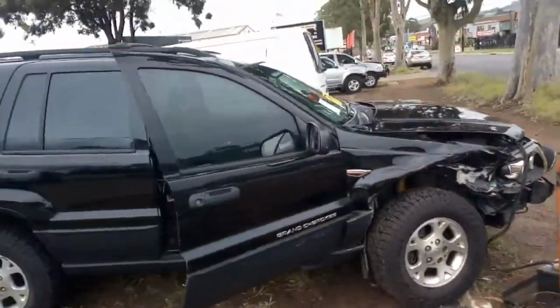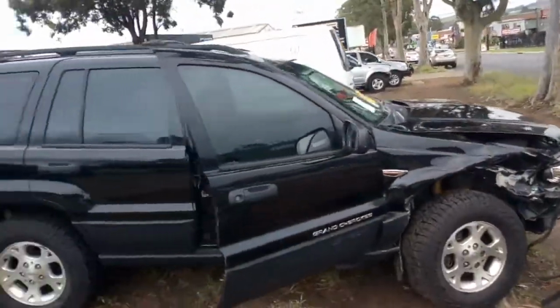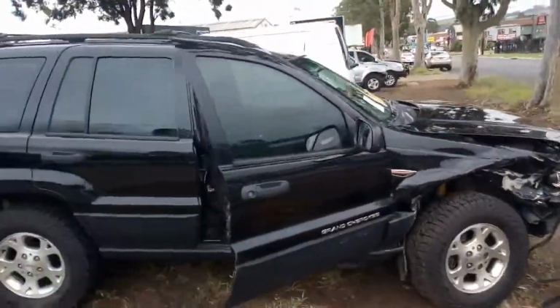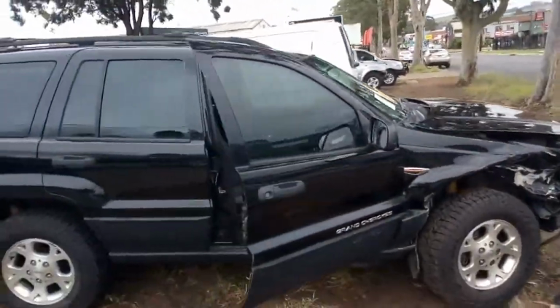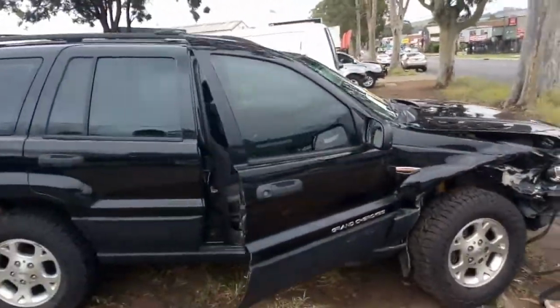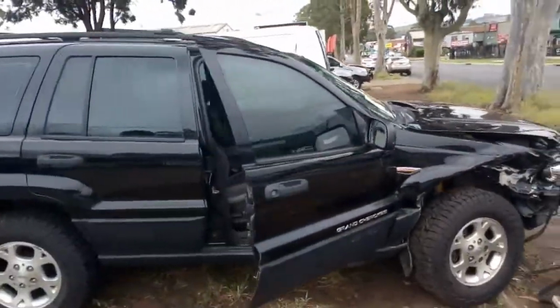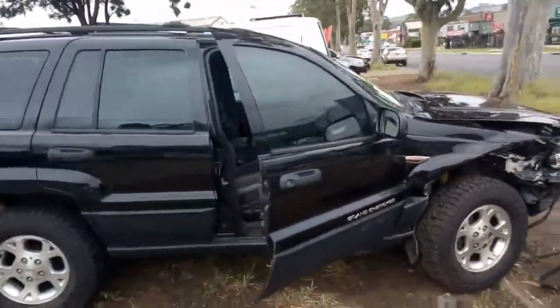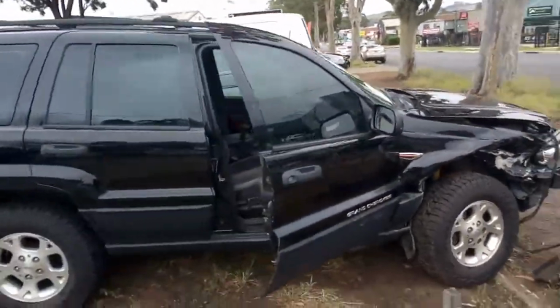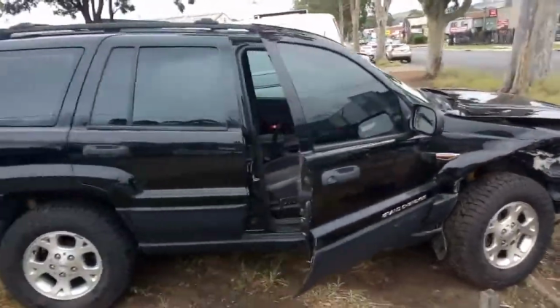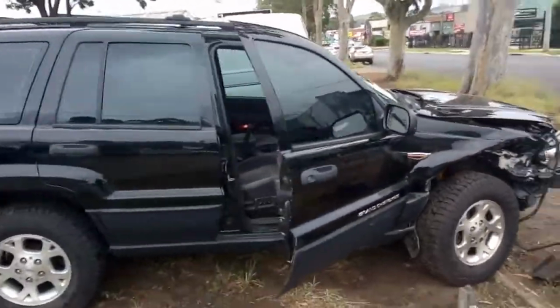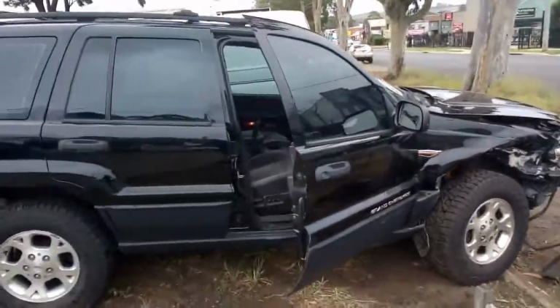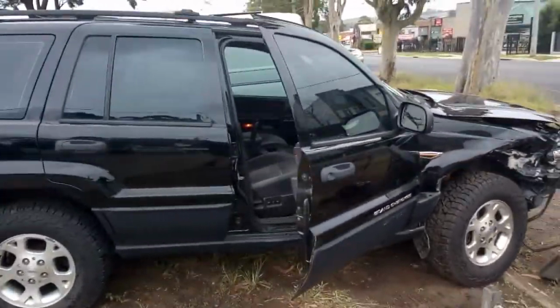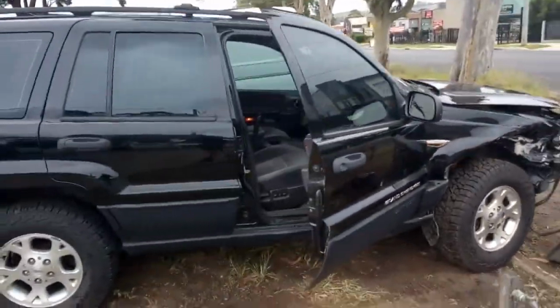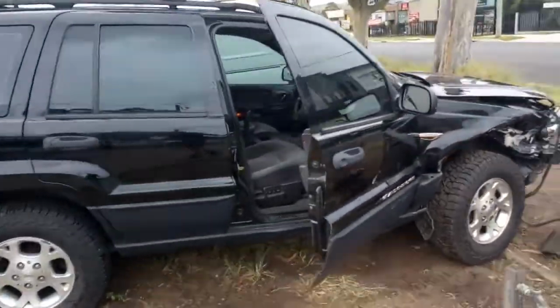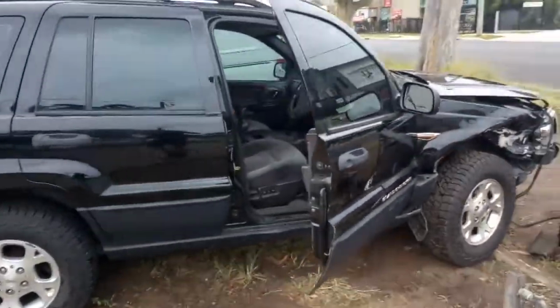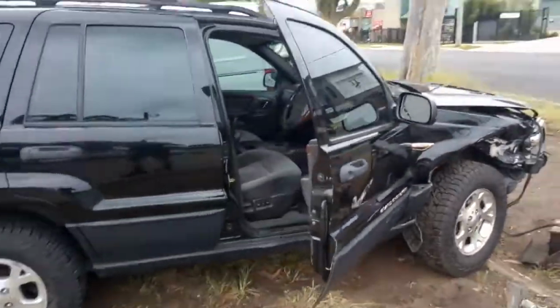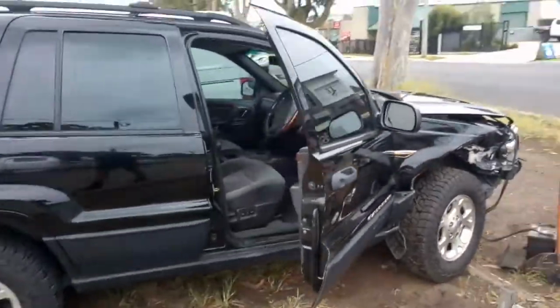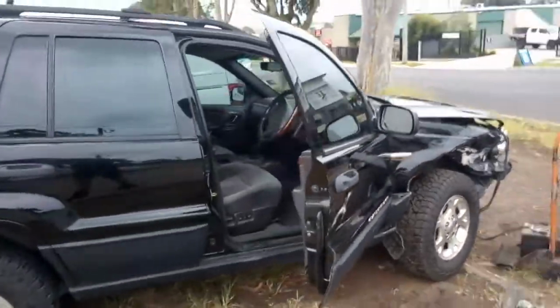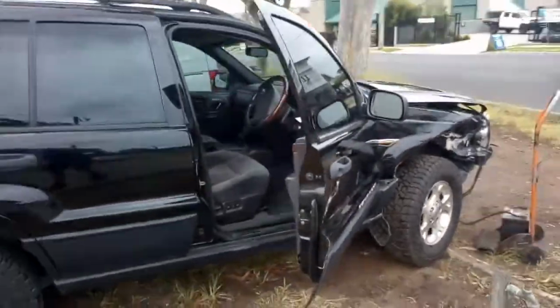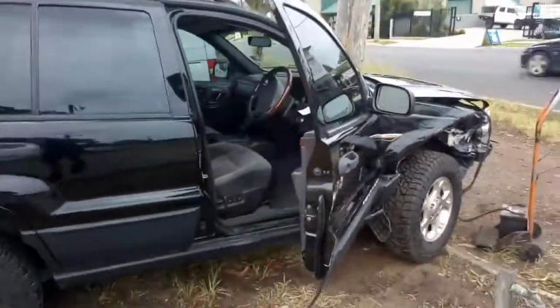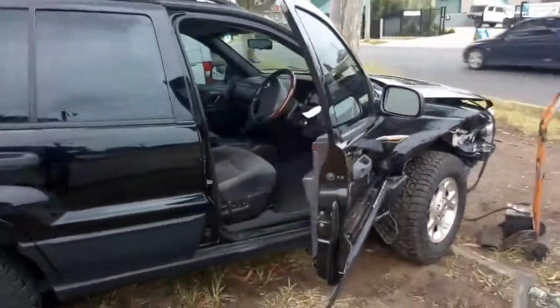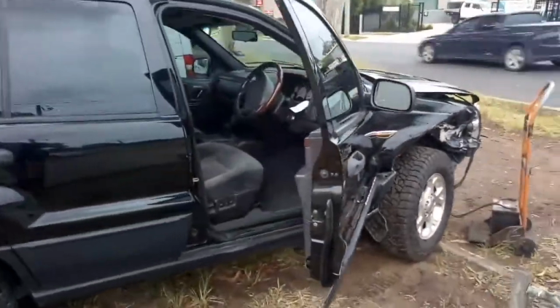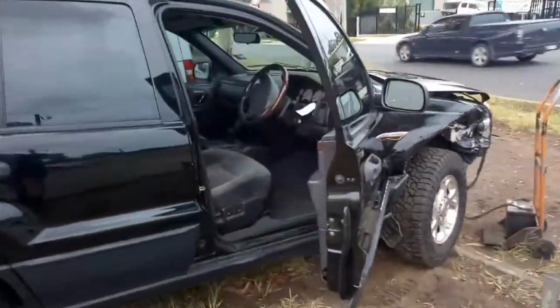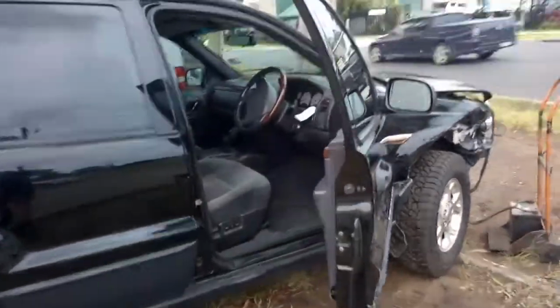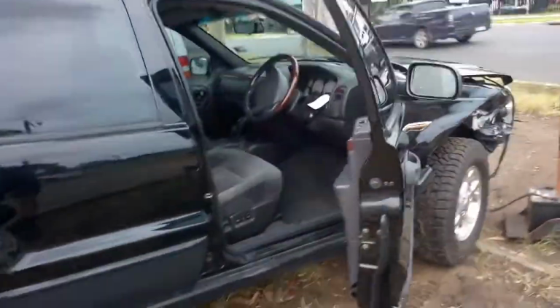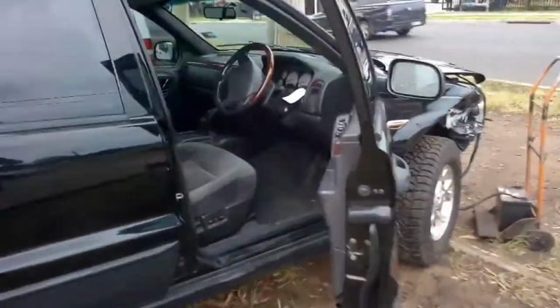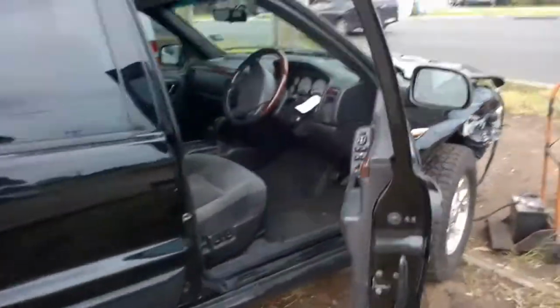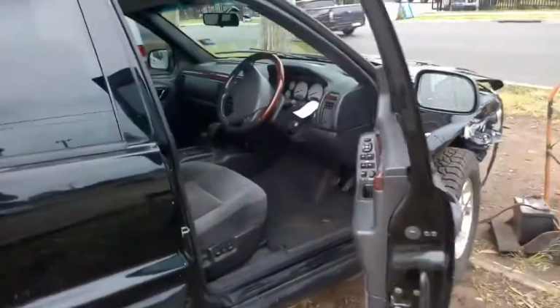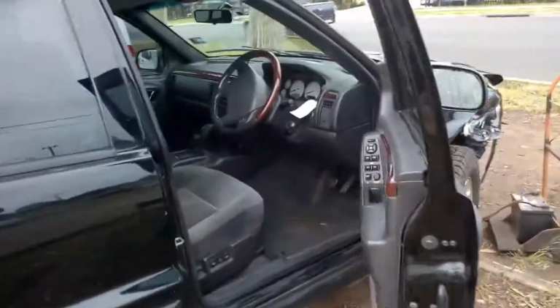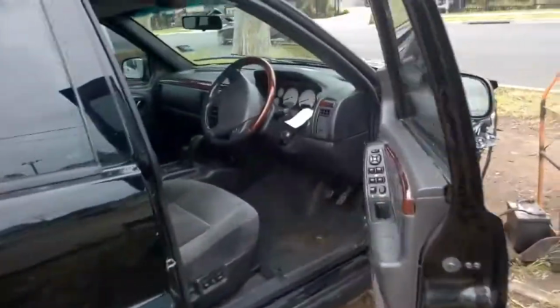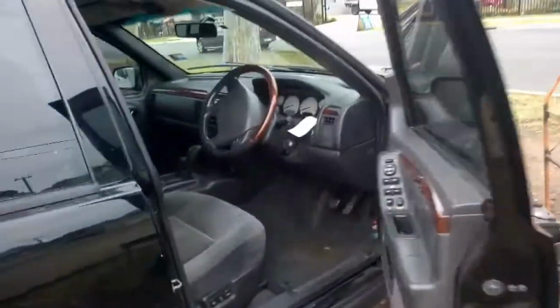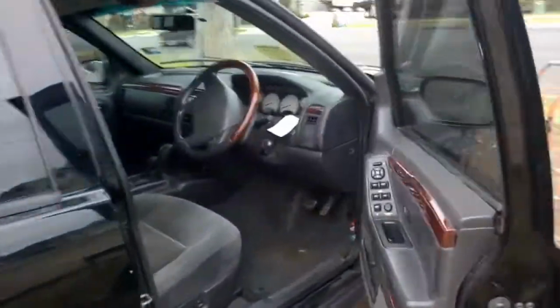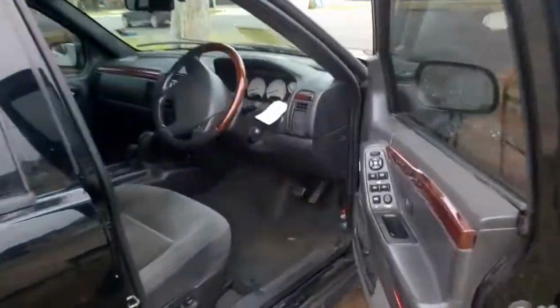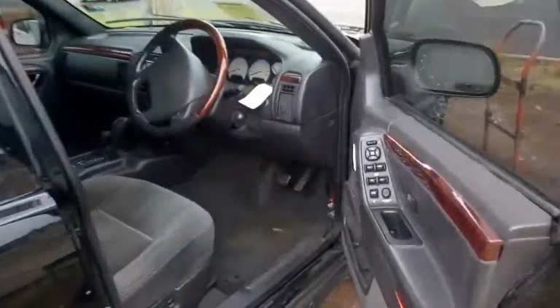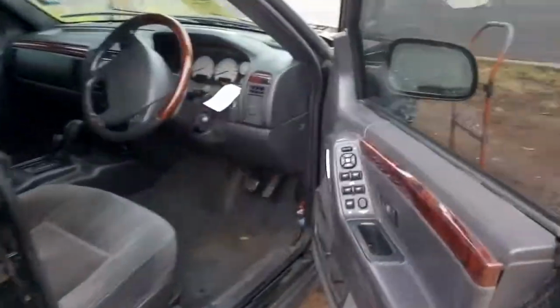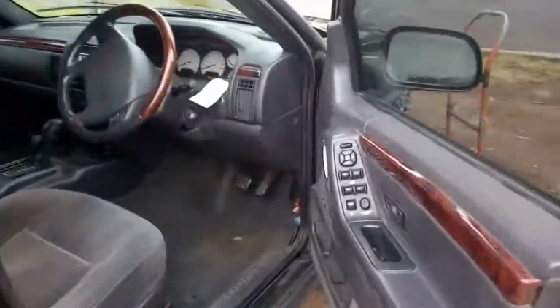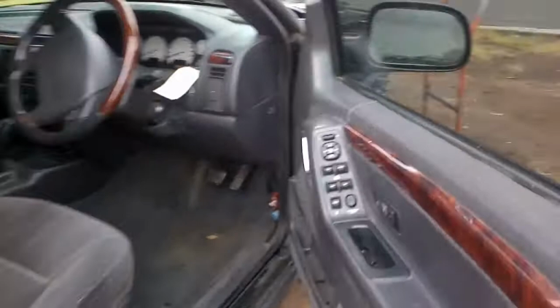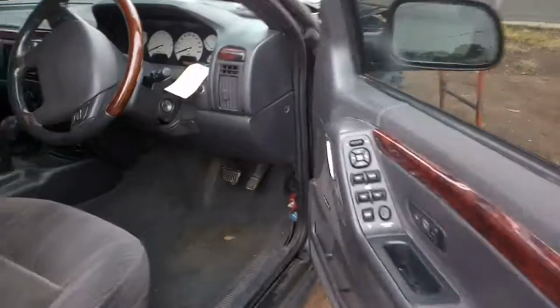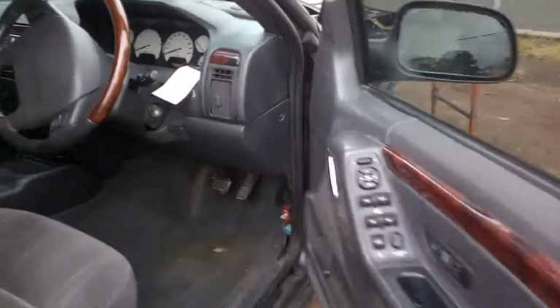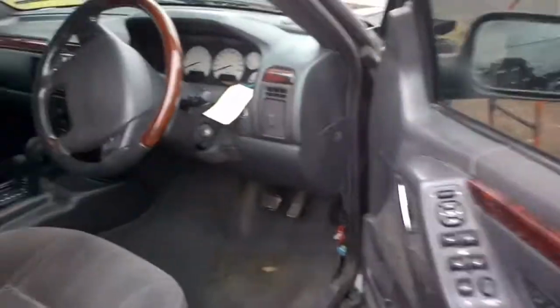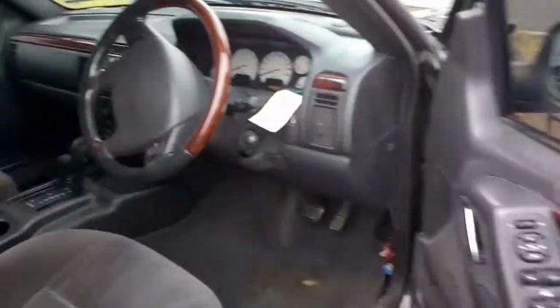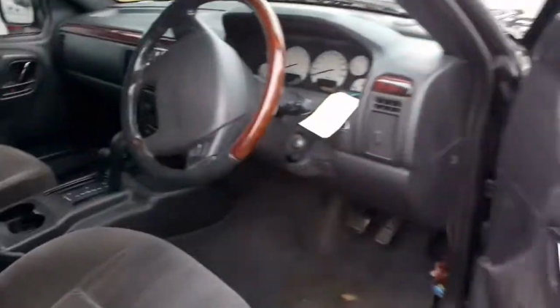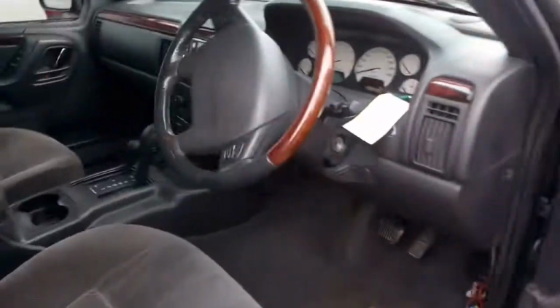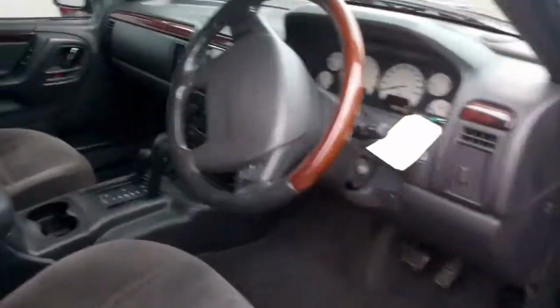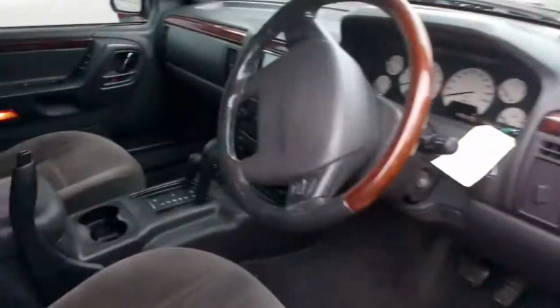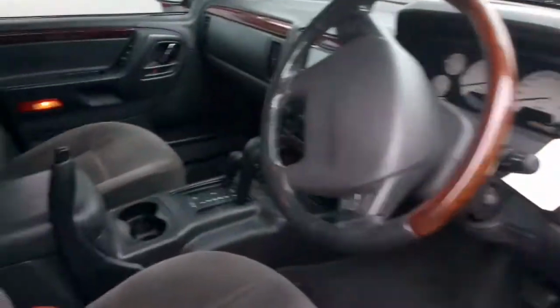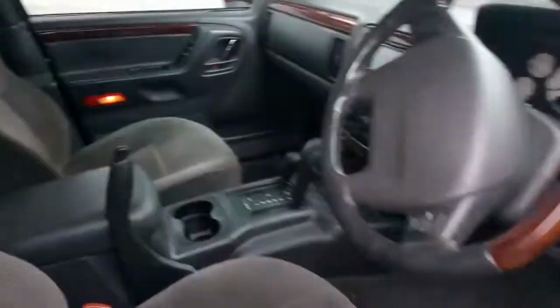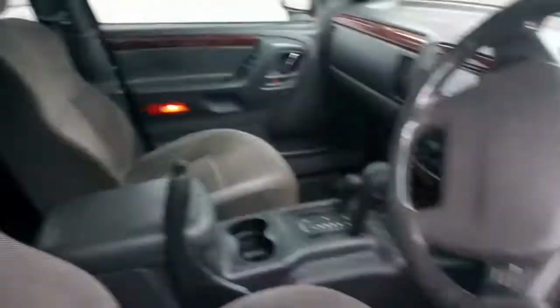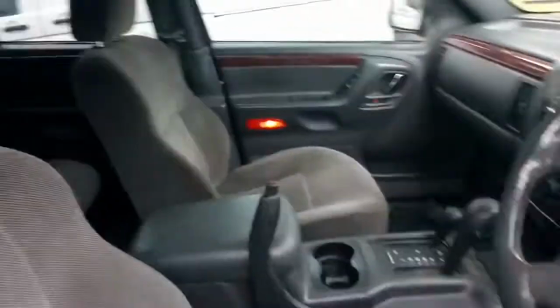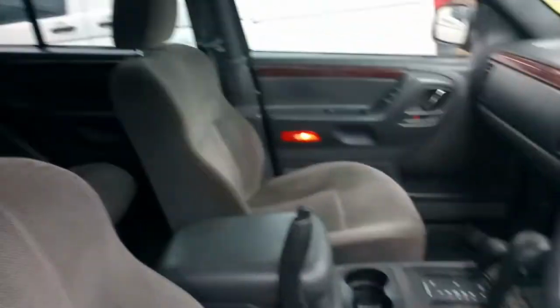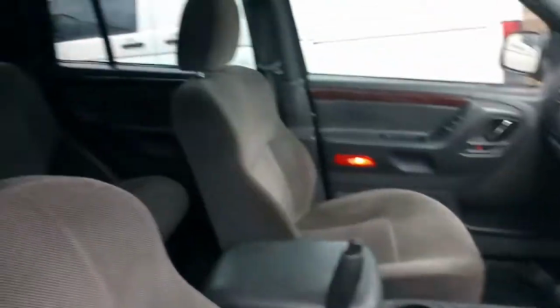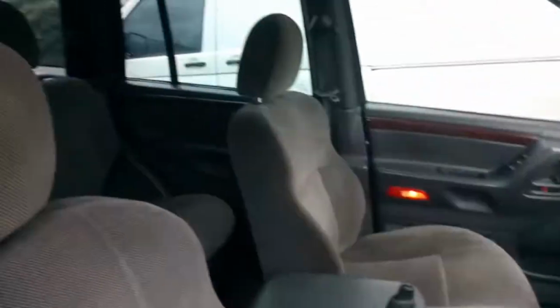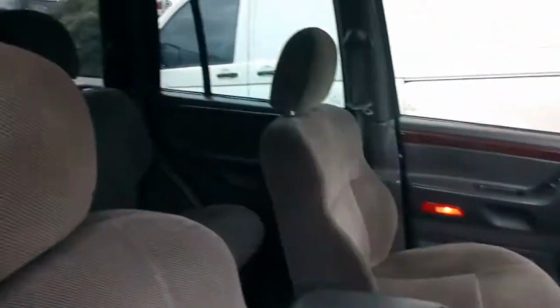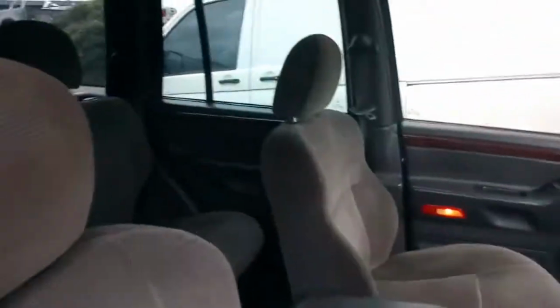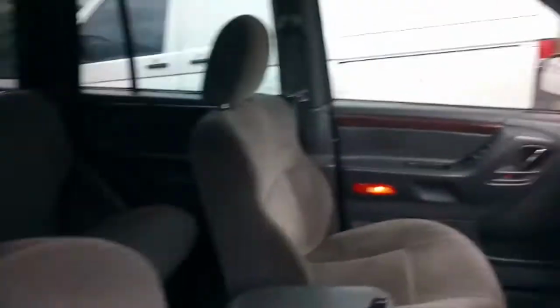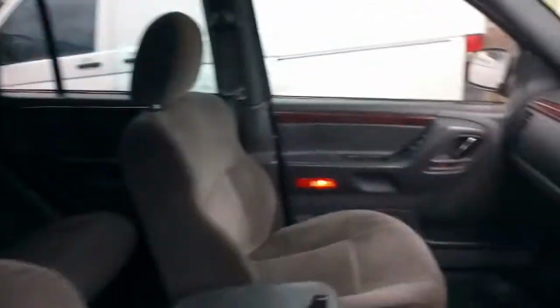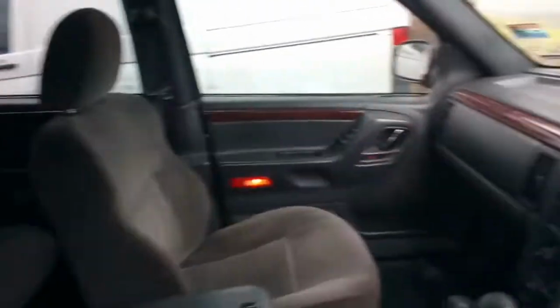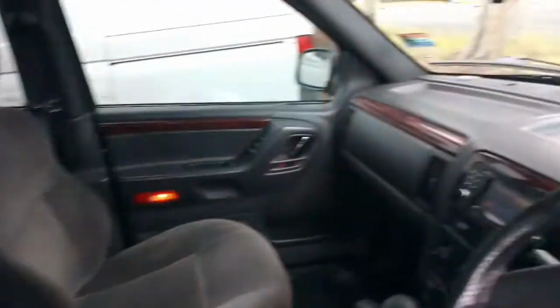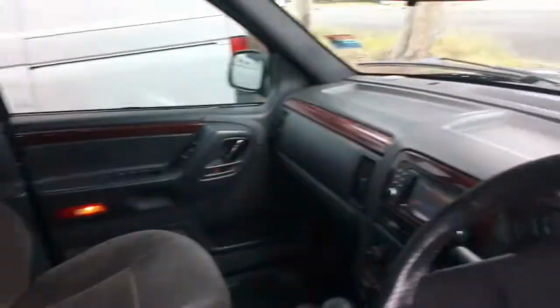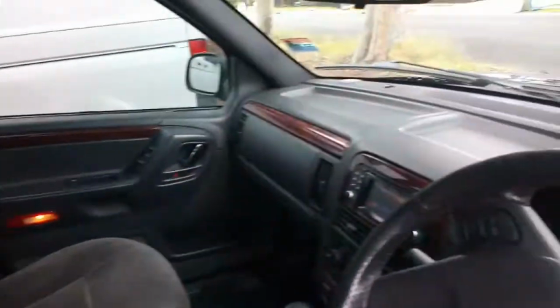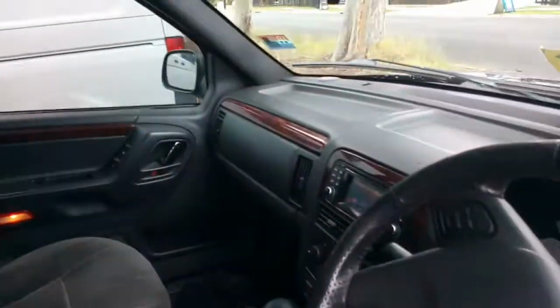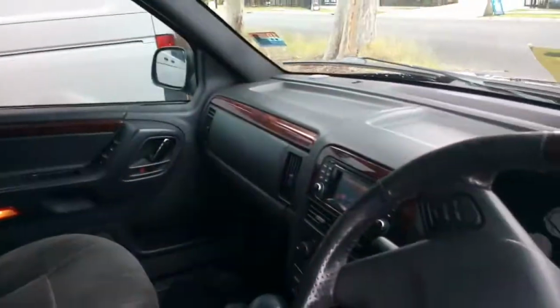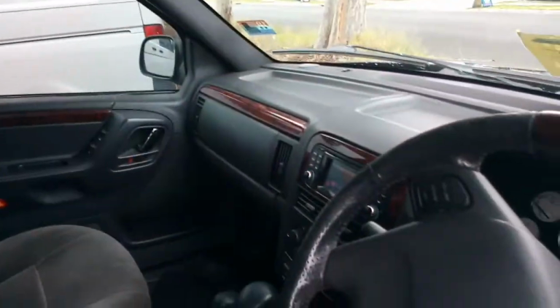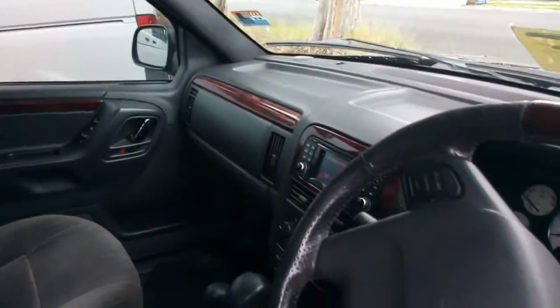Got a good set of wheels and tyres on it. Got some handles on it. Cloth trim inside. Airbags haven't gone off.